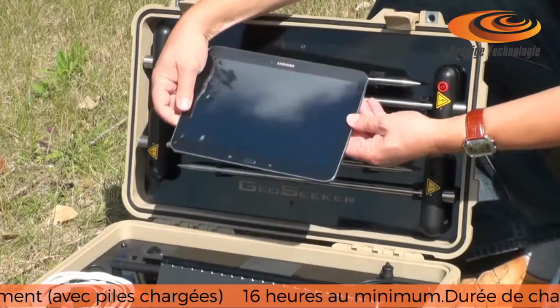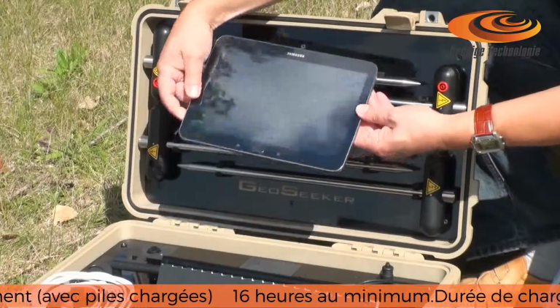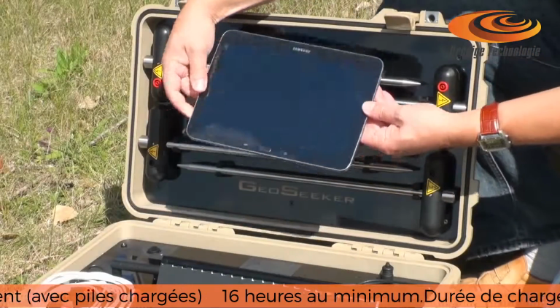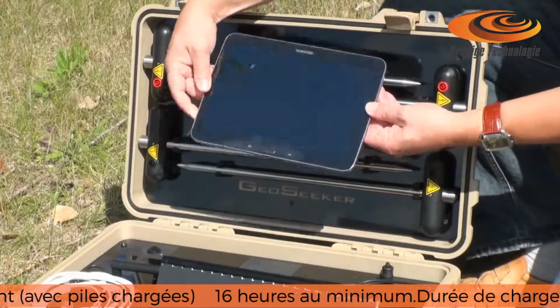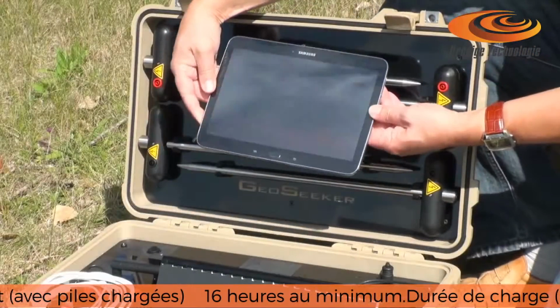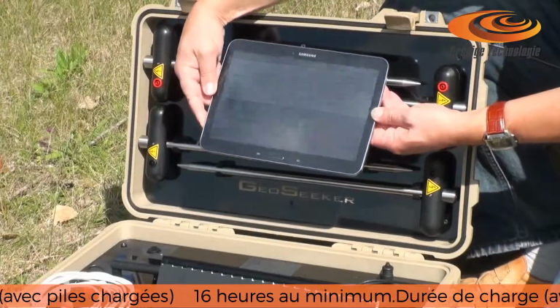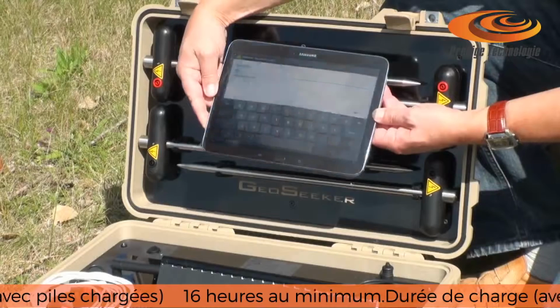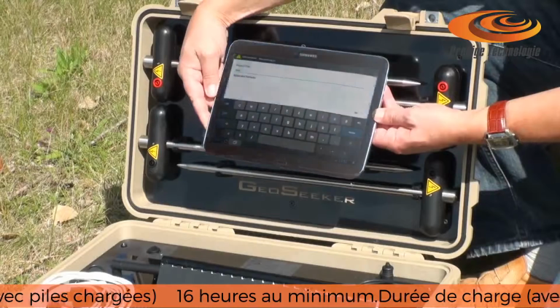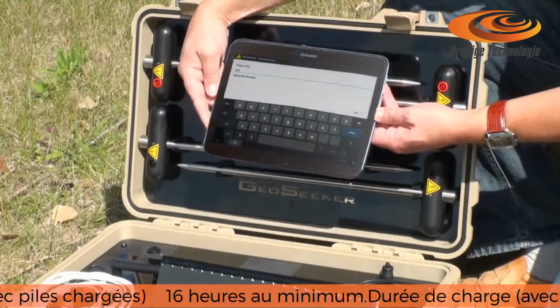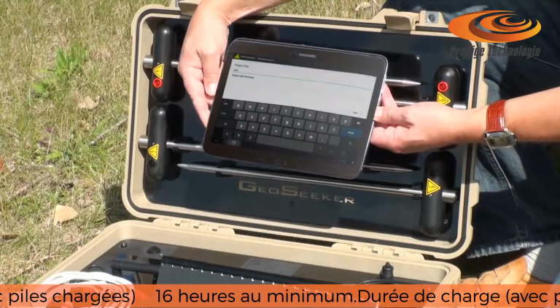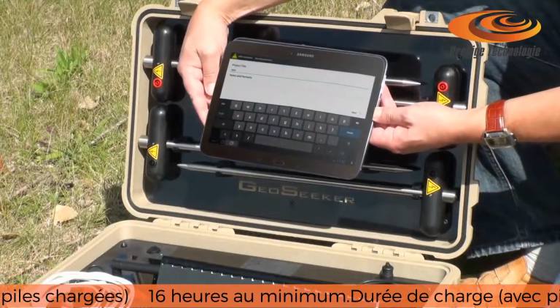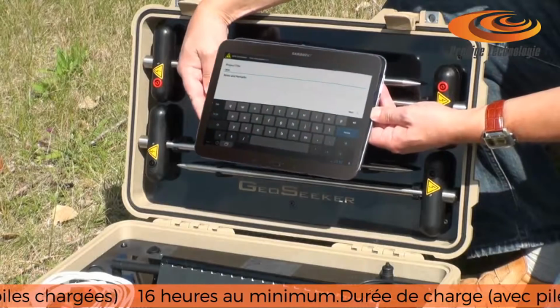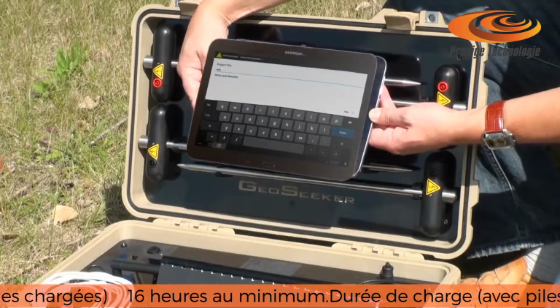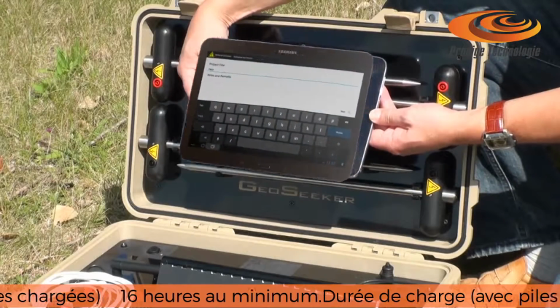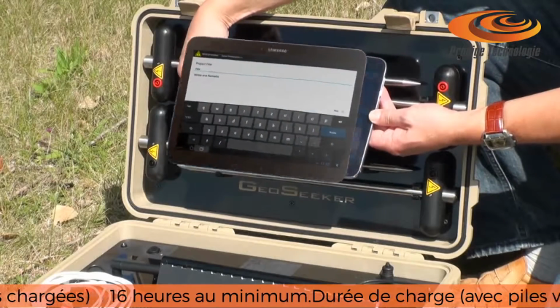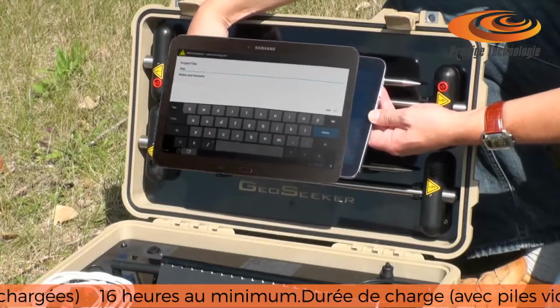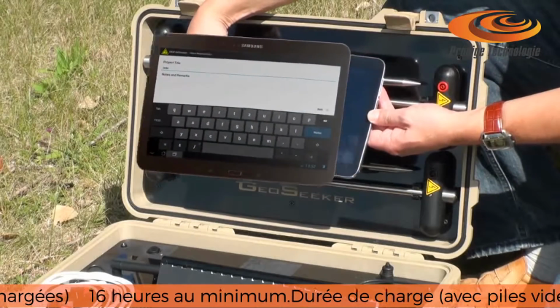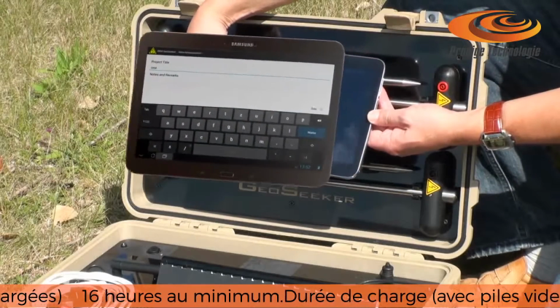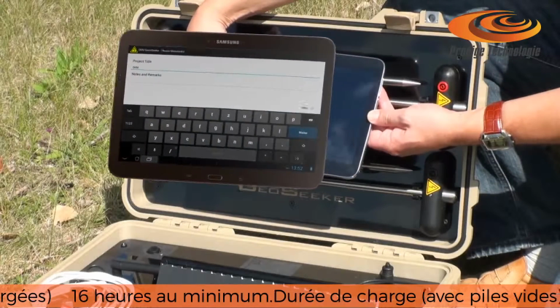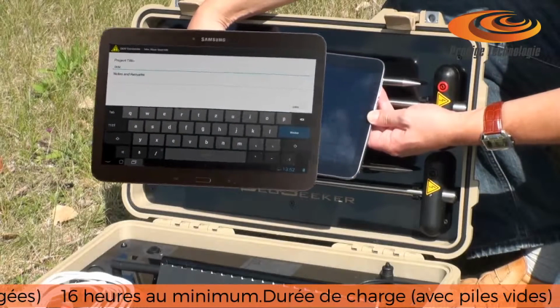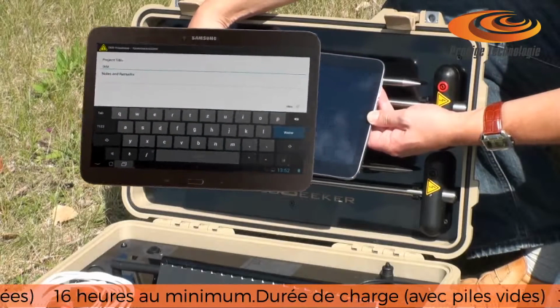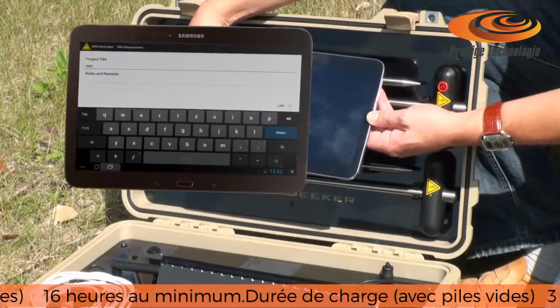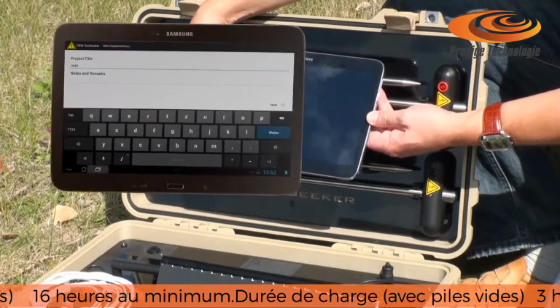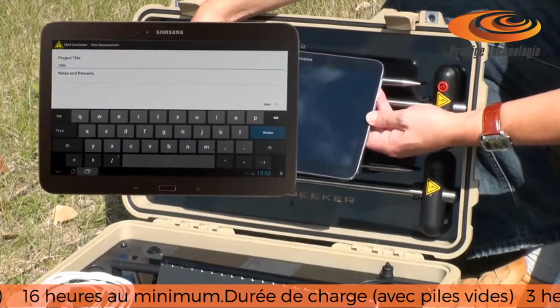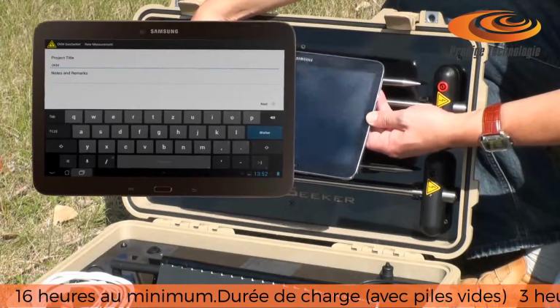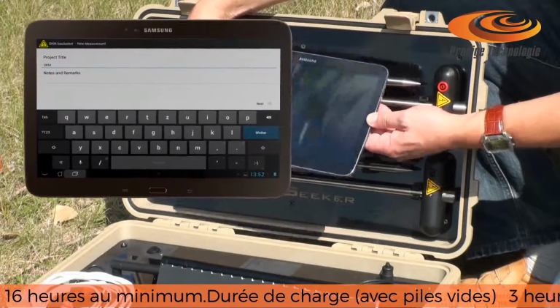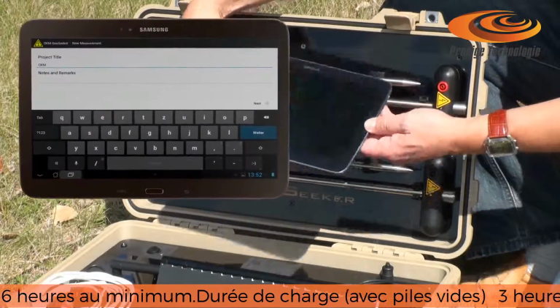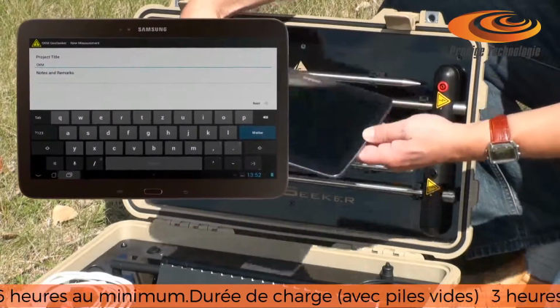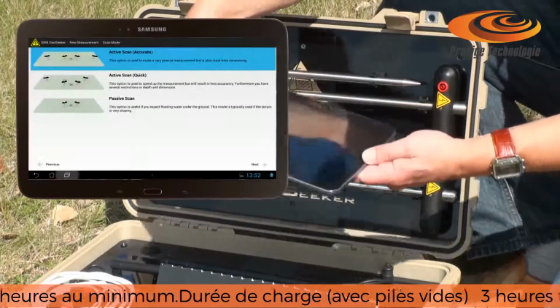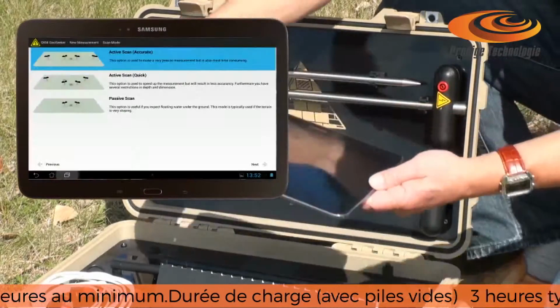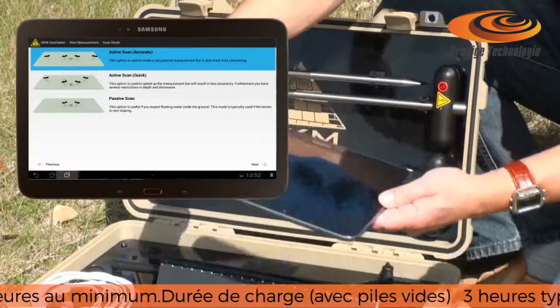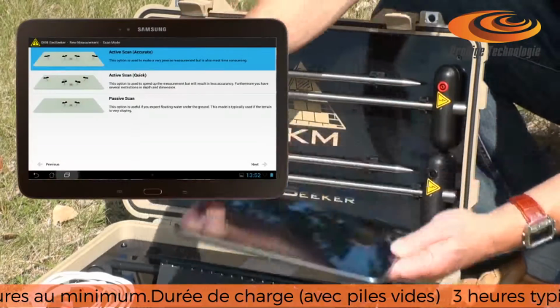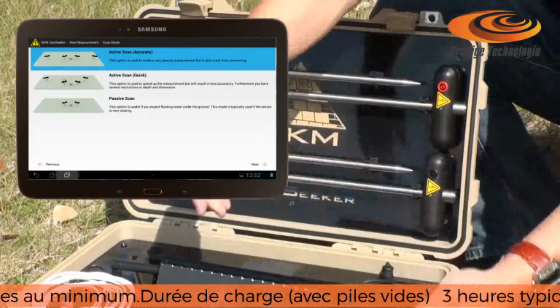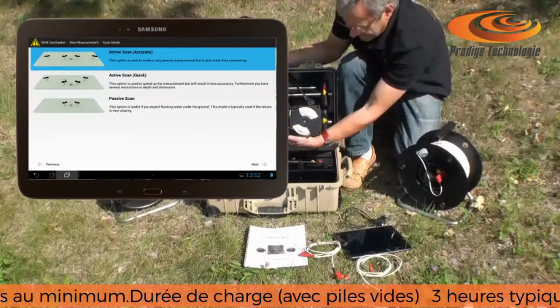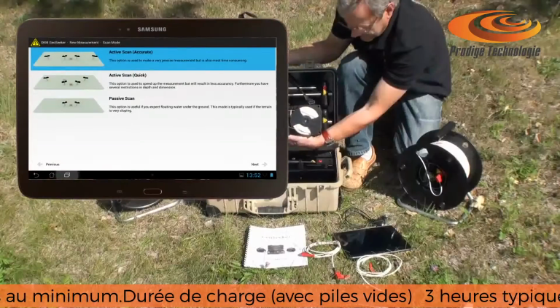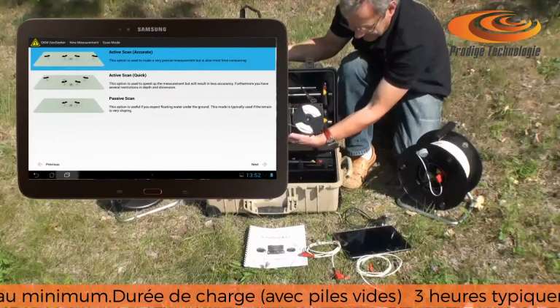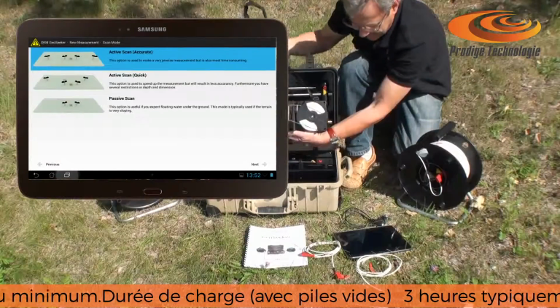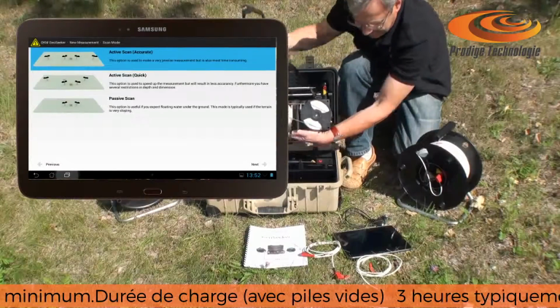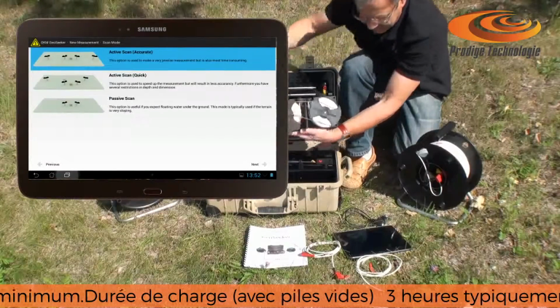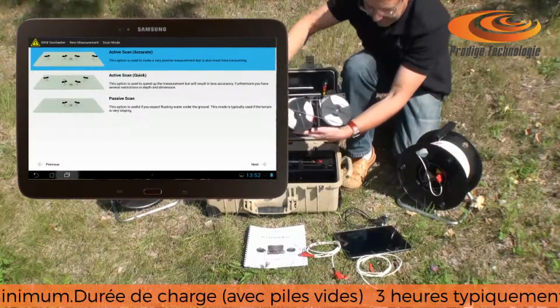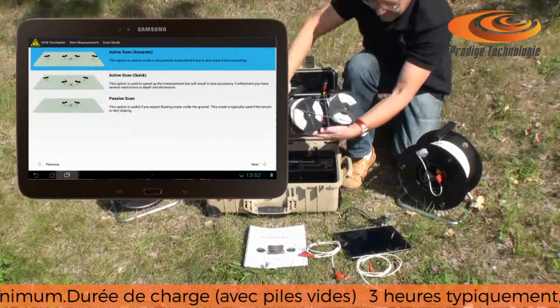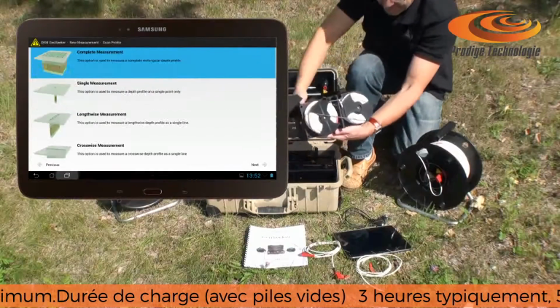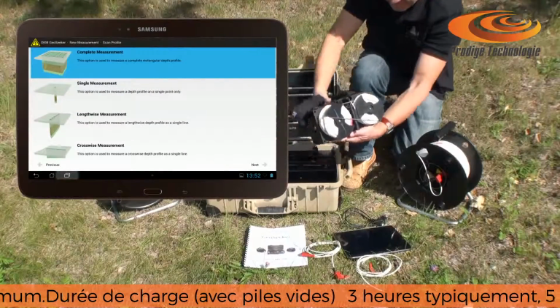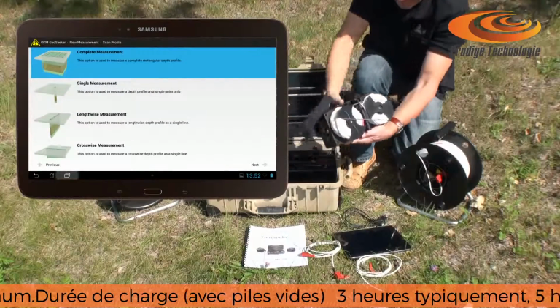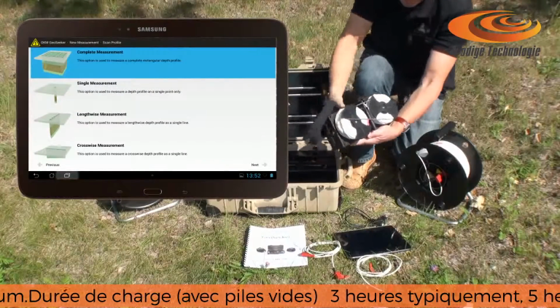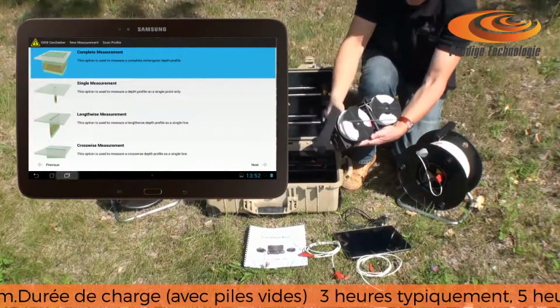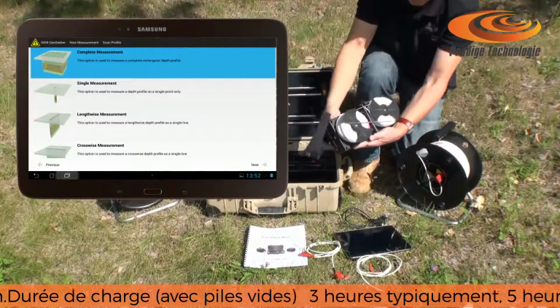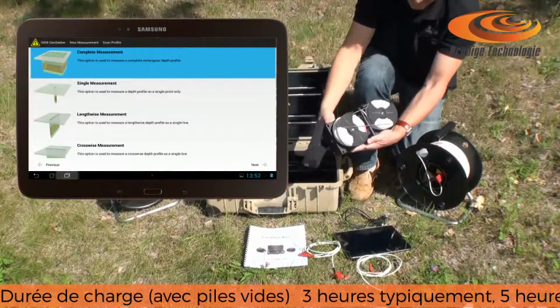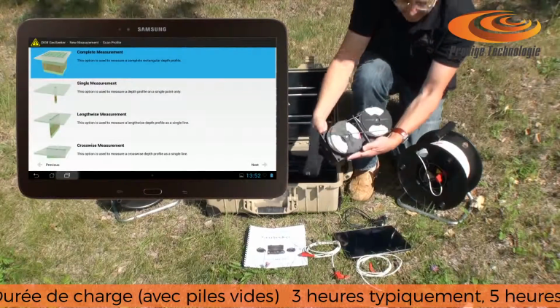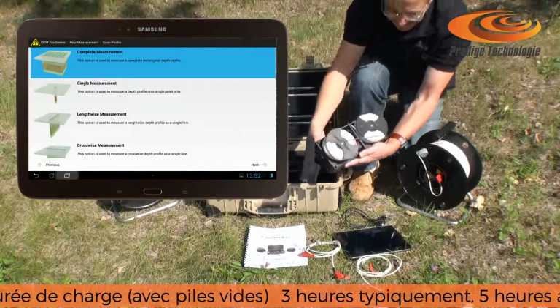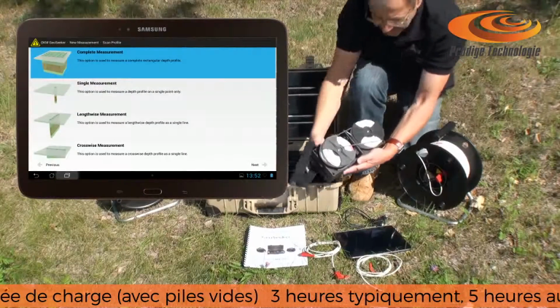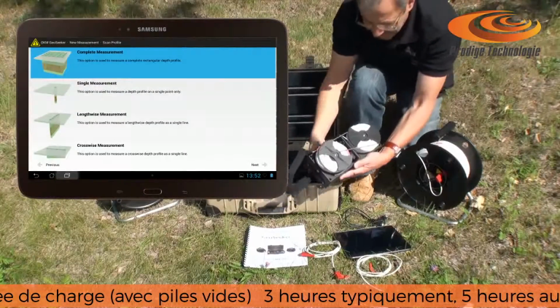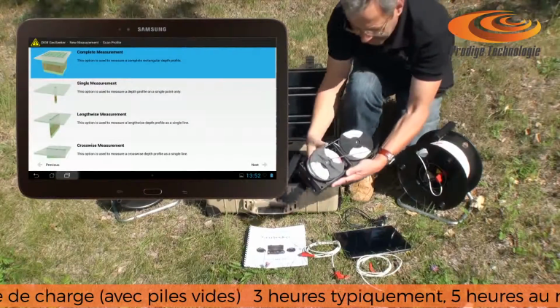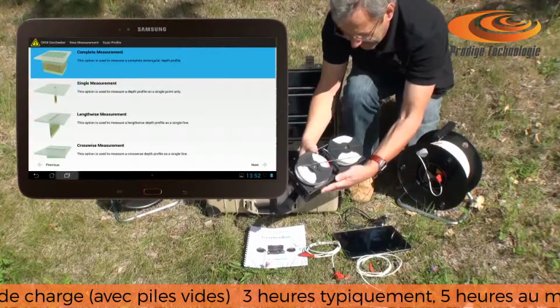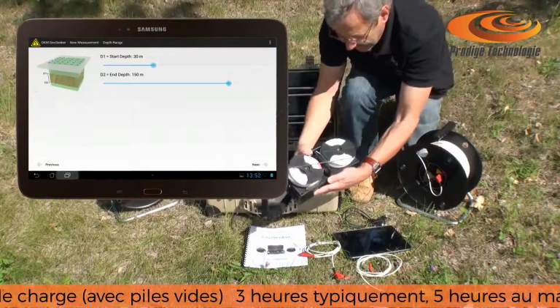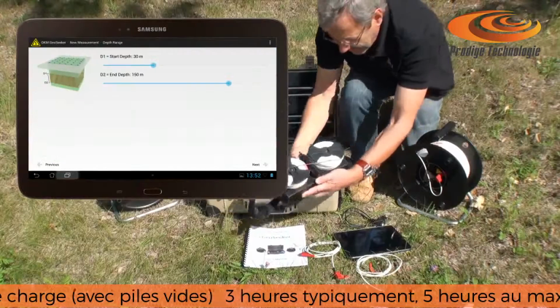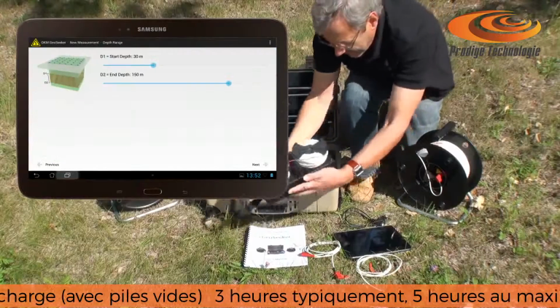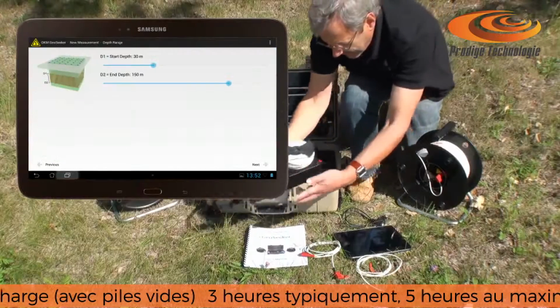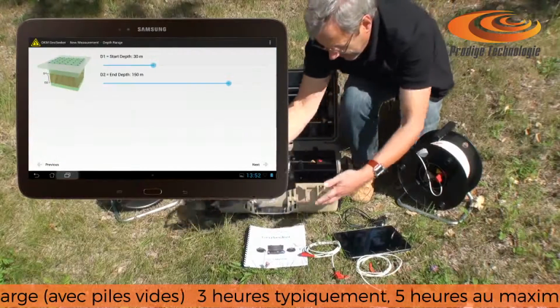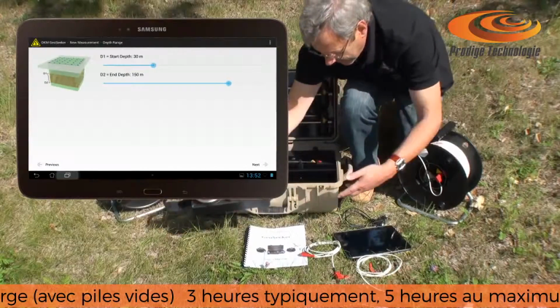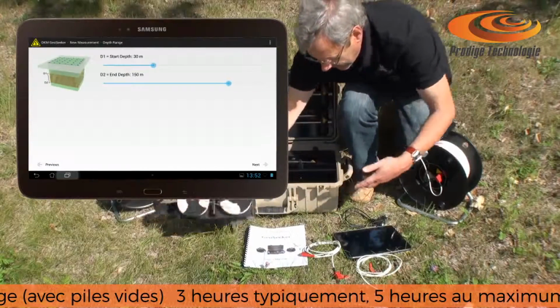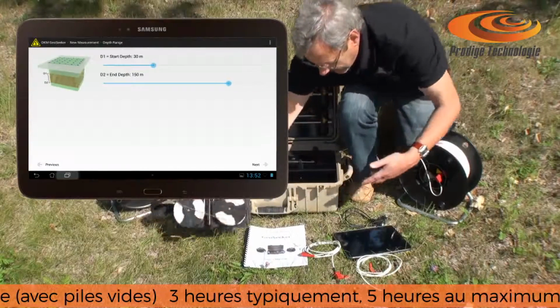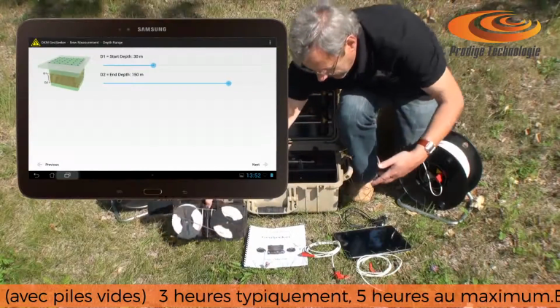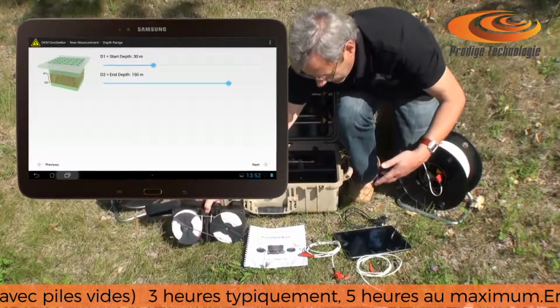The GeoSeeker's hardware components are controlled by an Android tablet PC. All data is transferred by Wi-Fi.